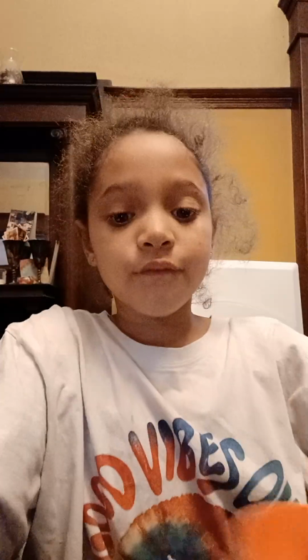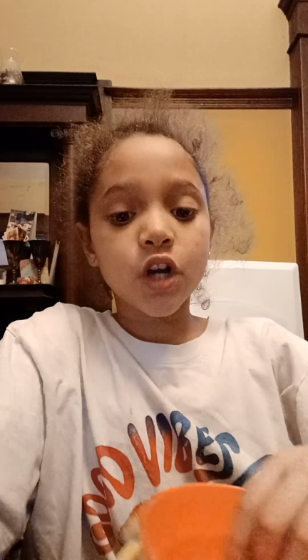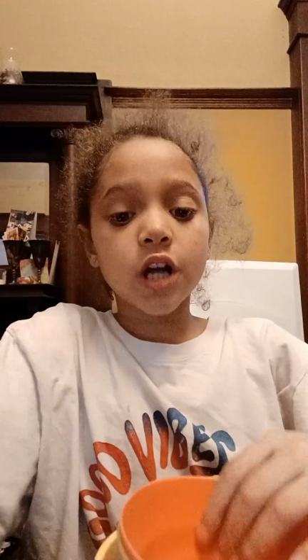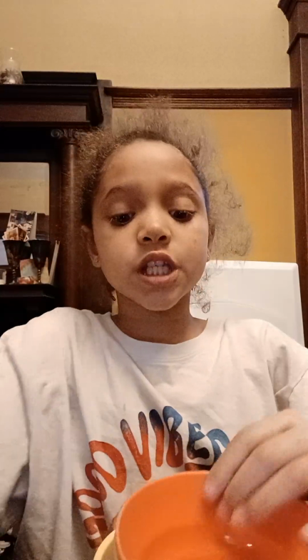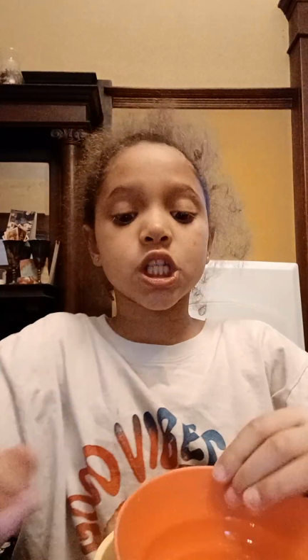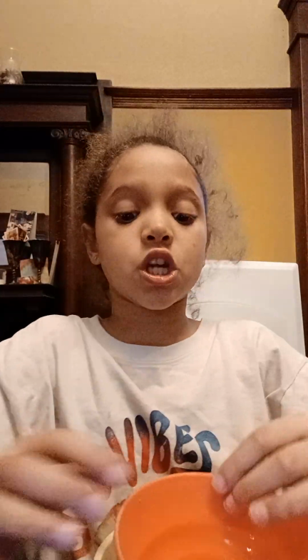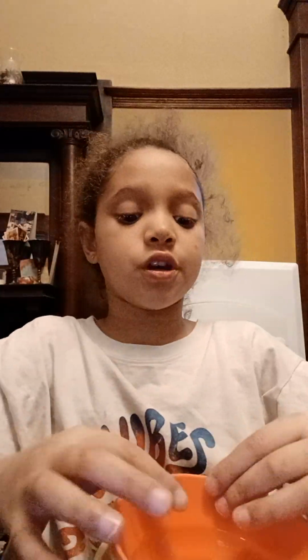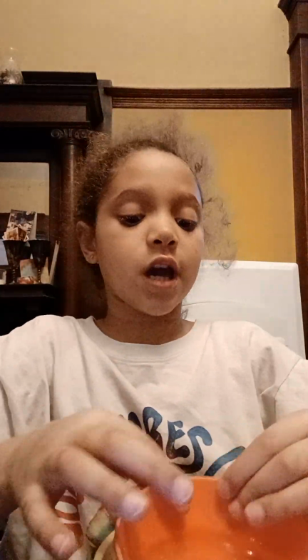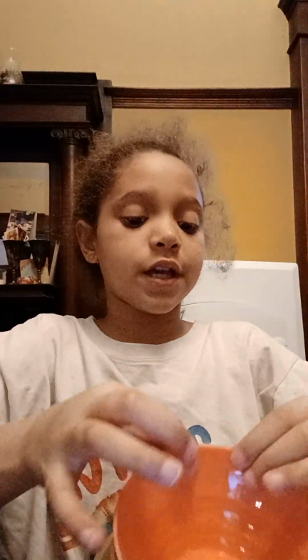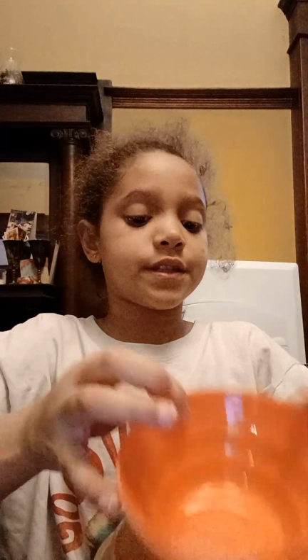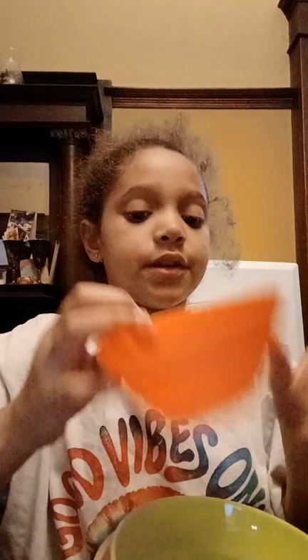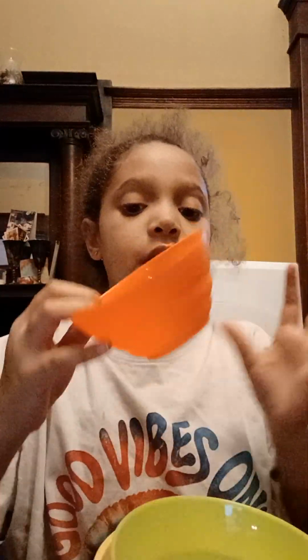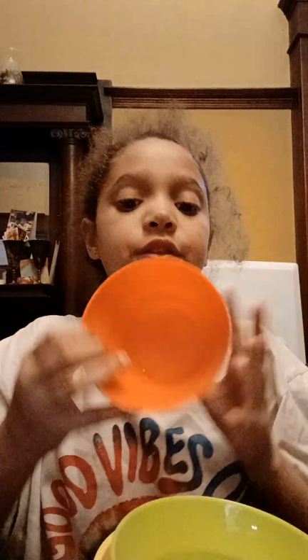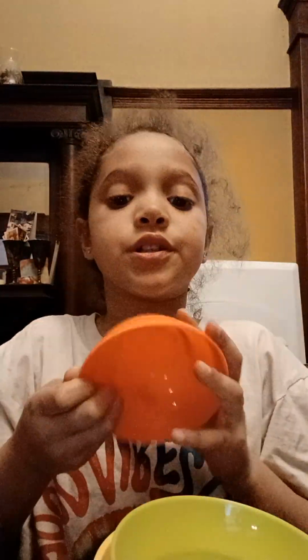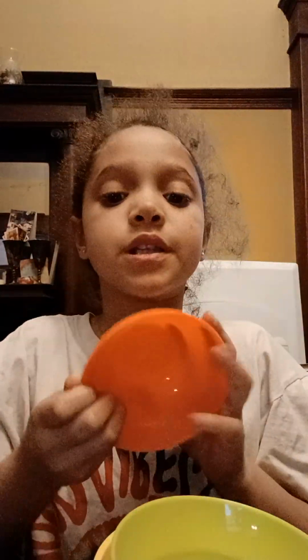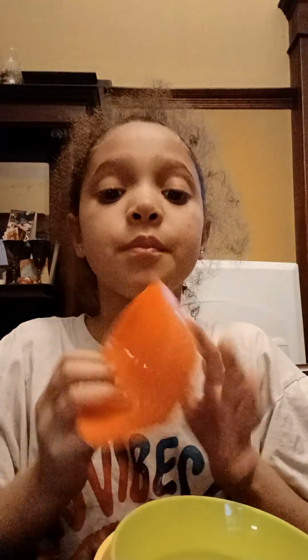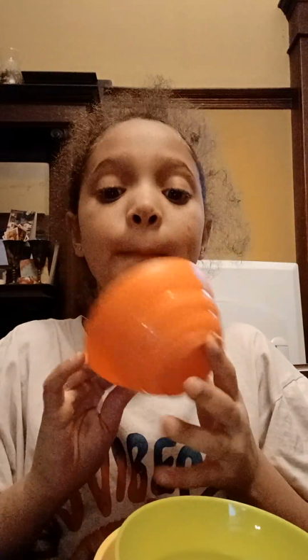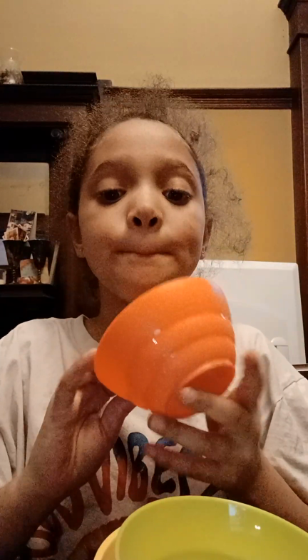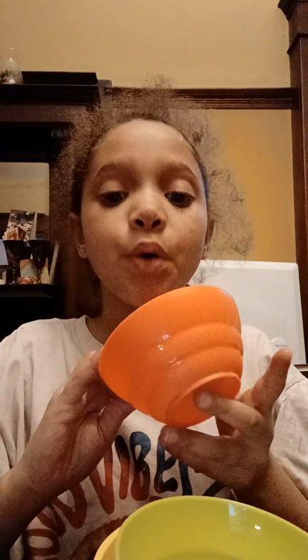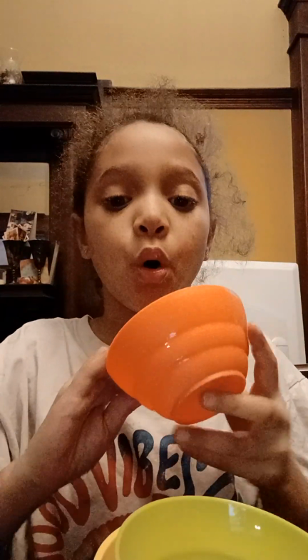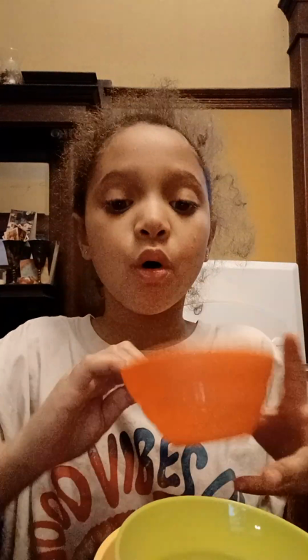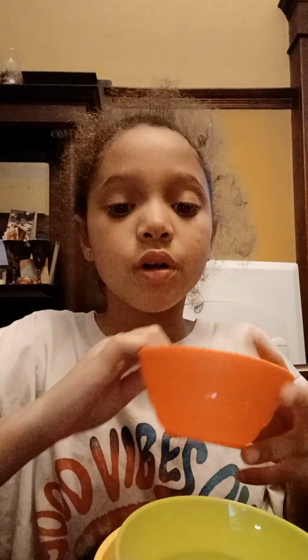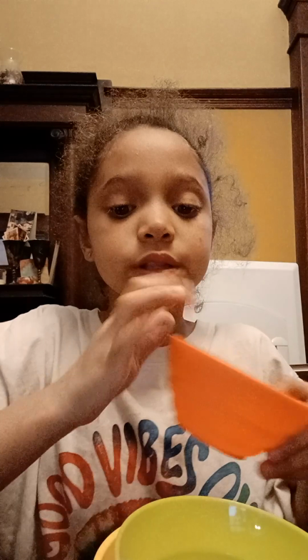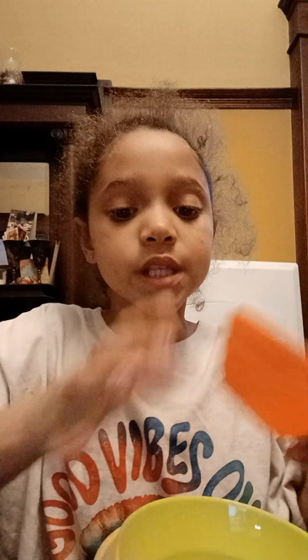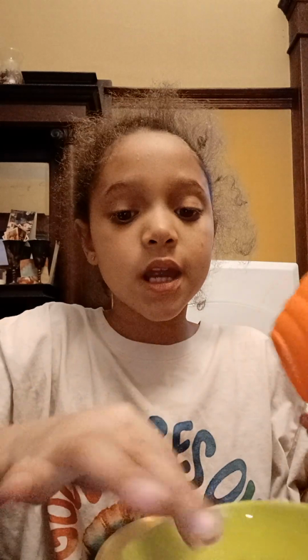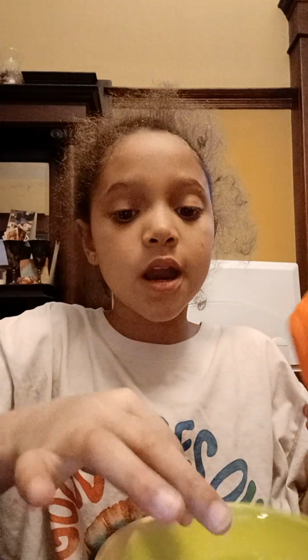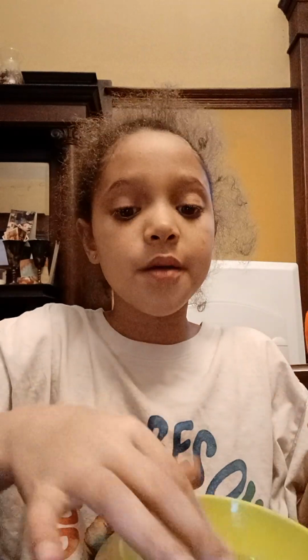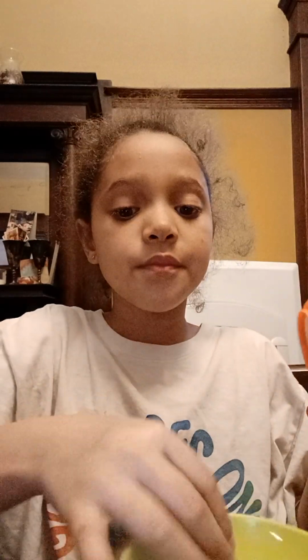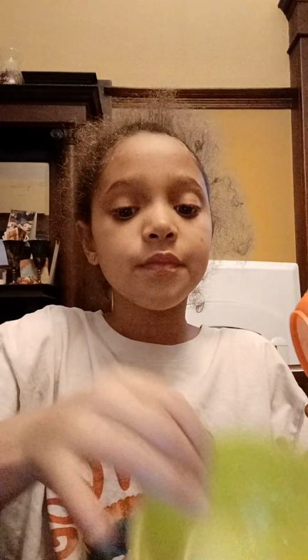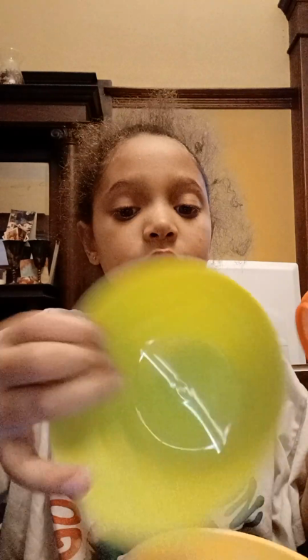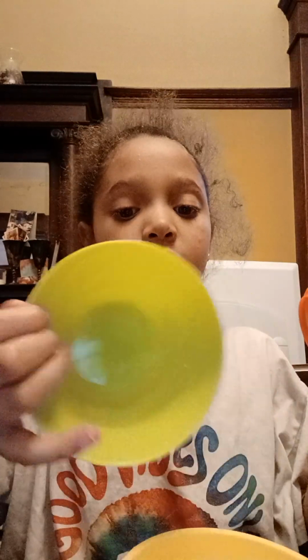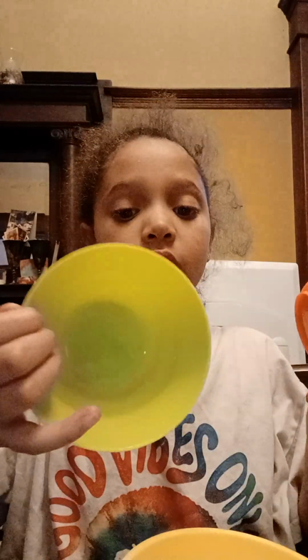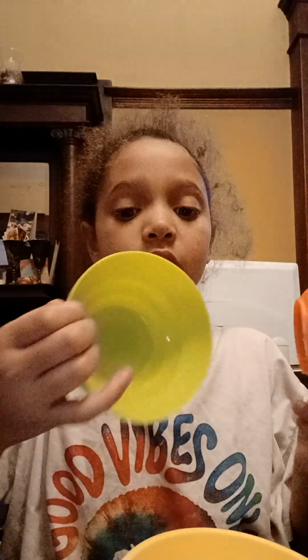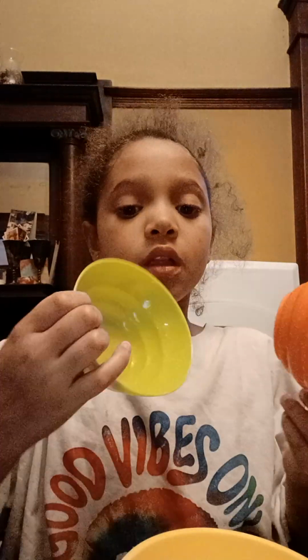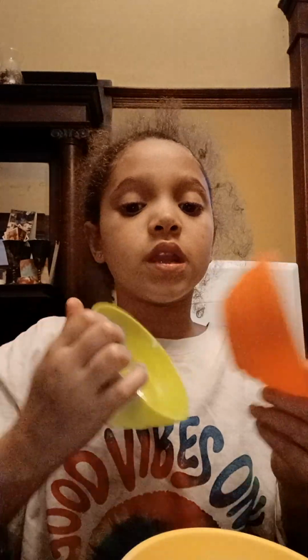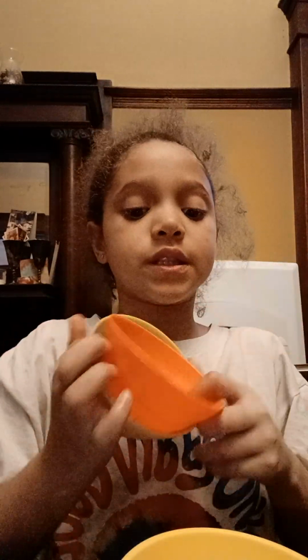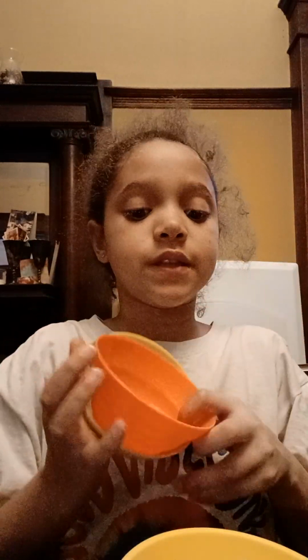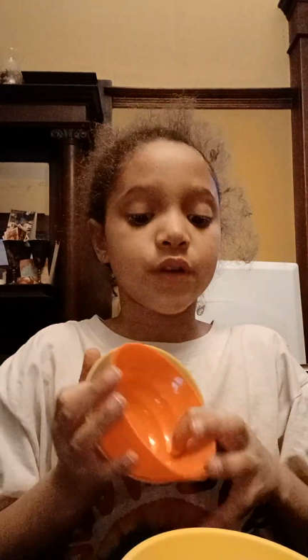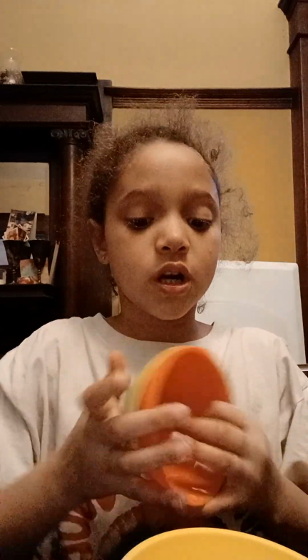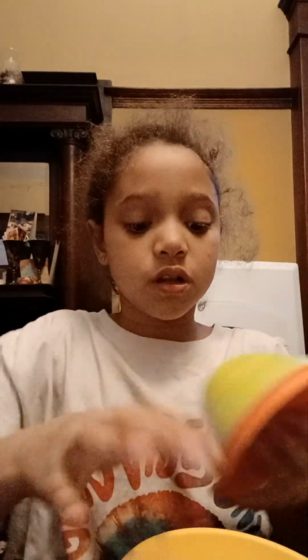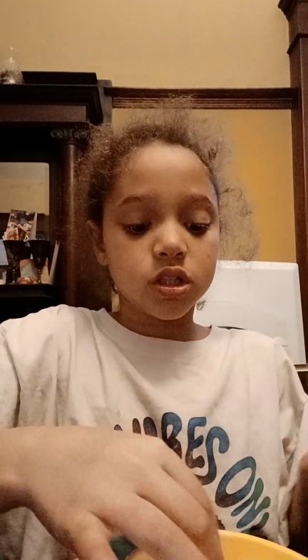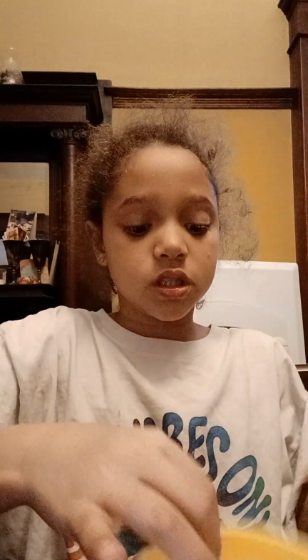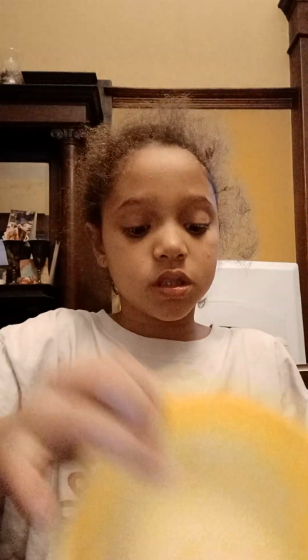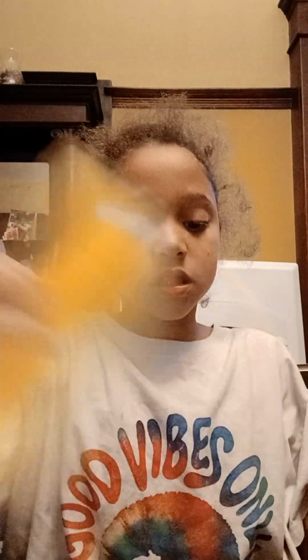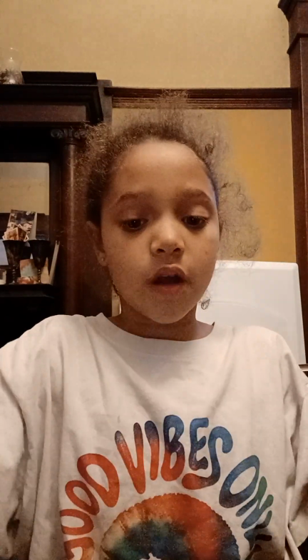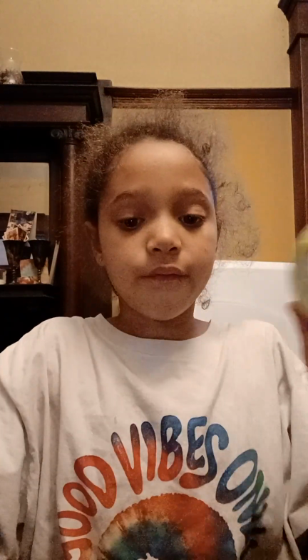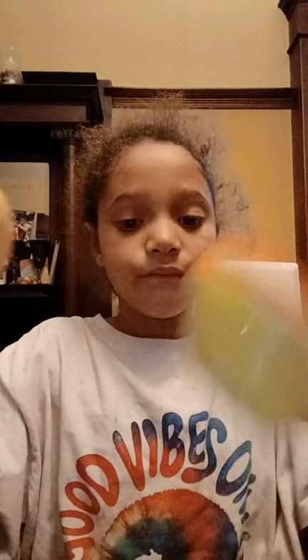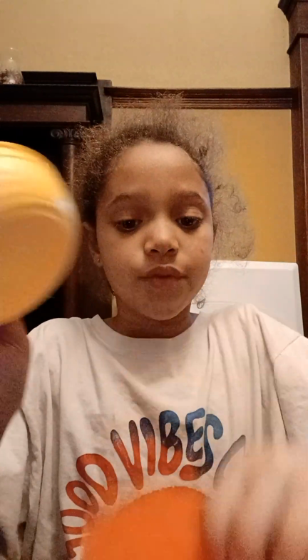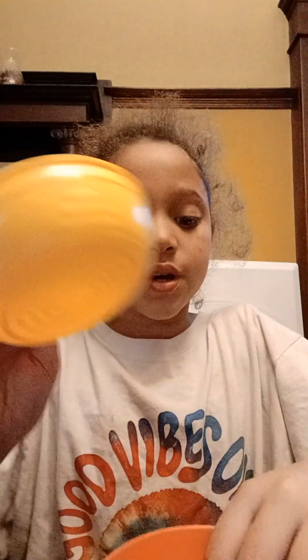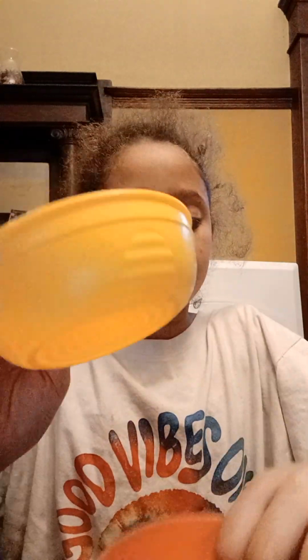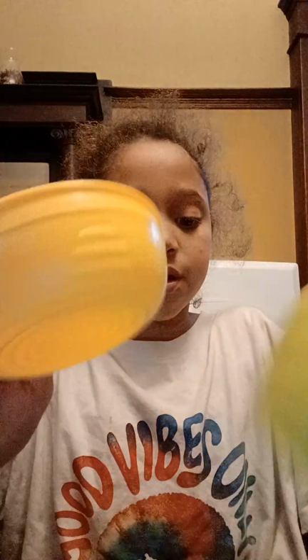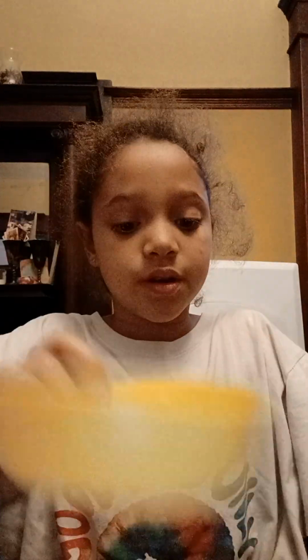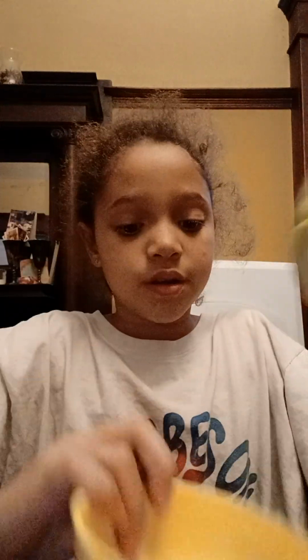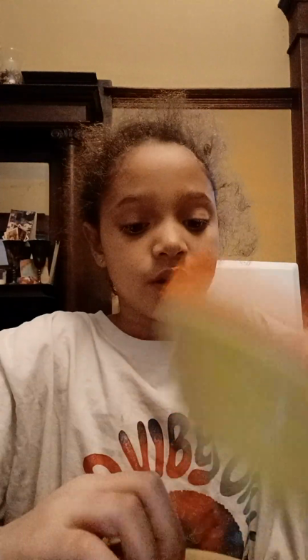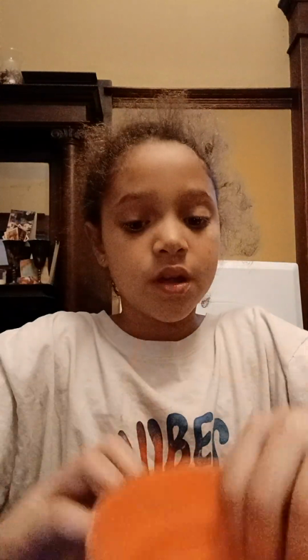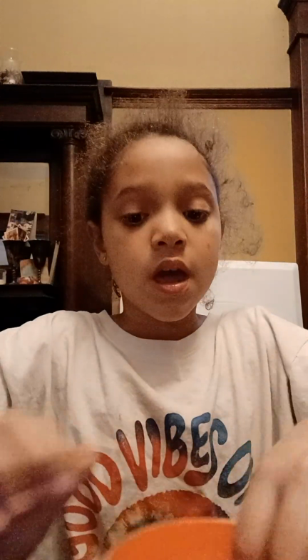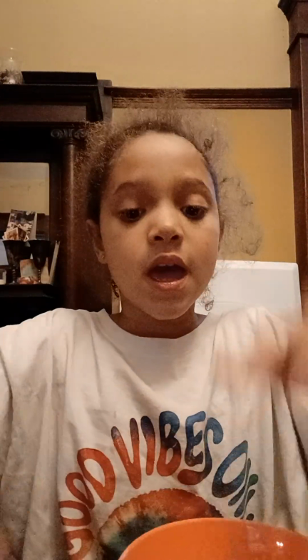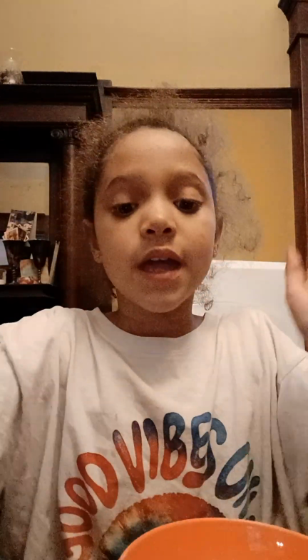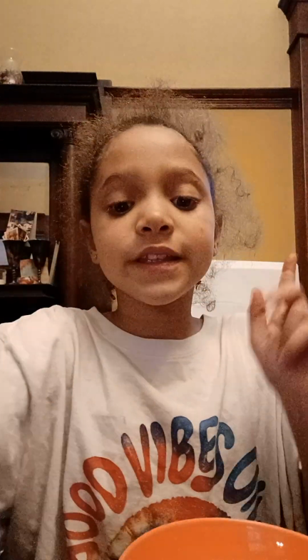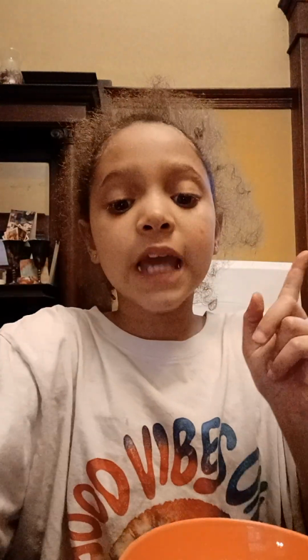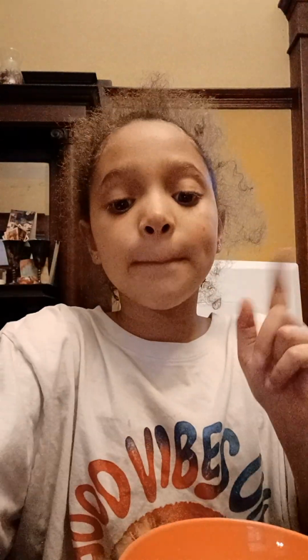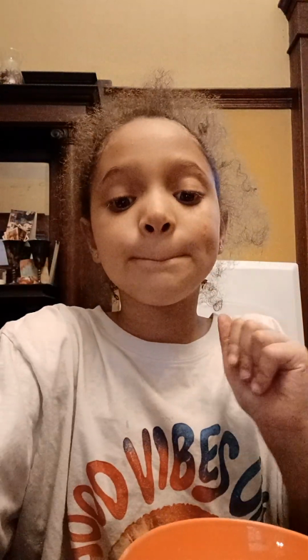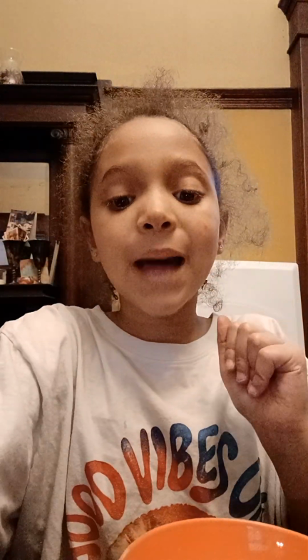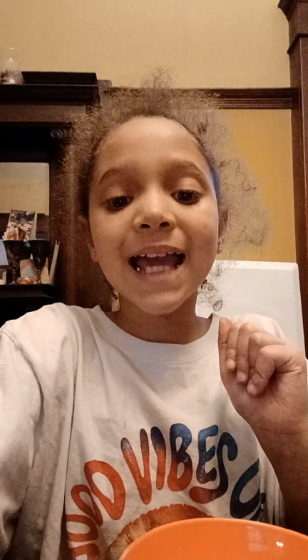Forgot to show you guys — there's some bowls here with different colors.